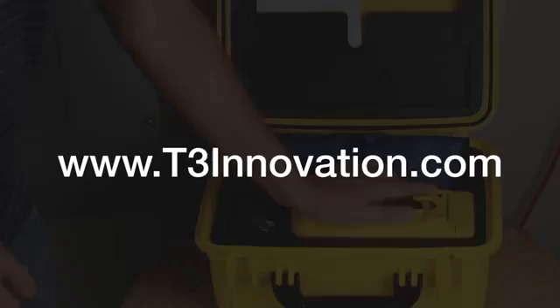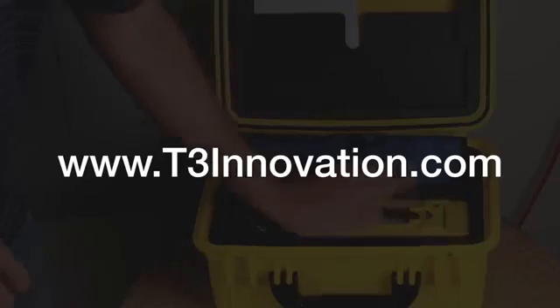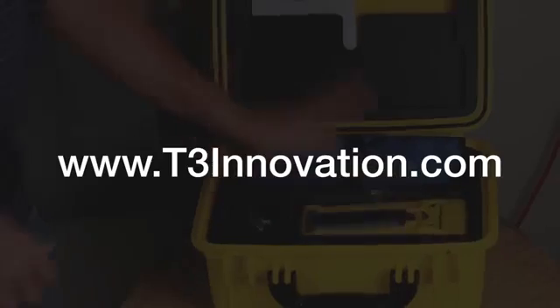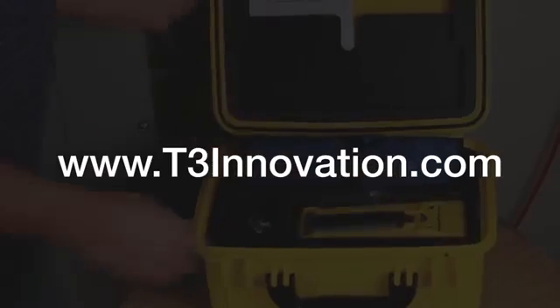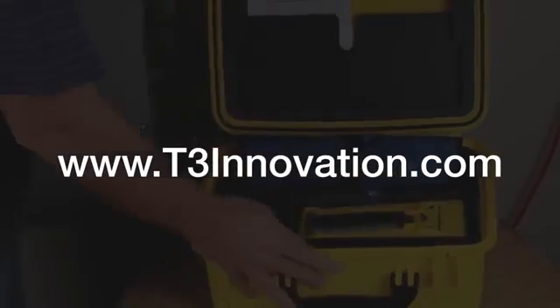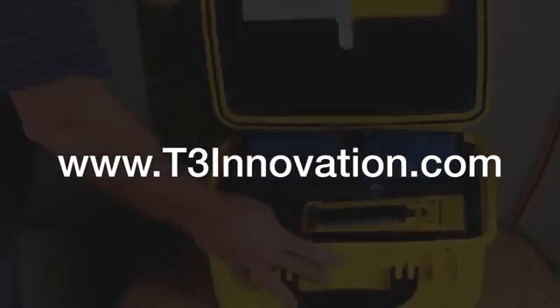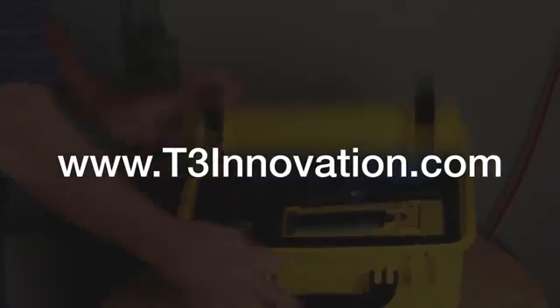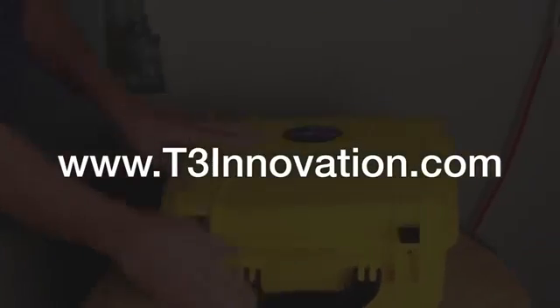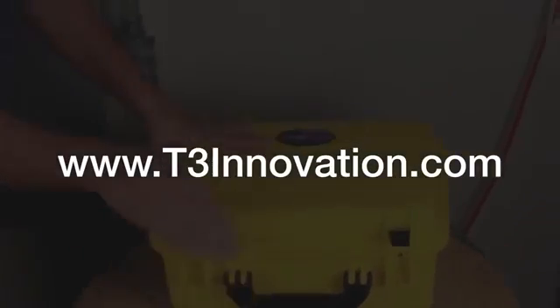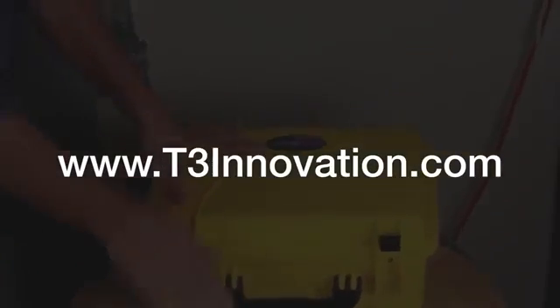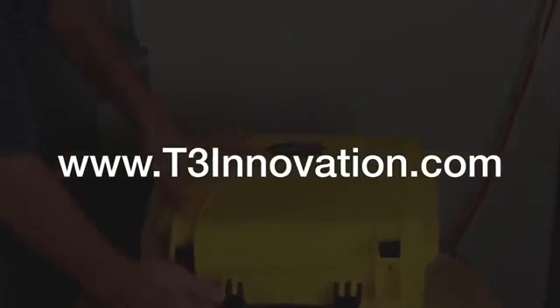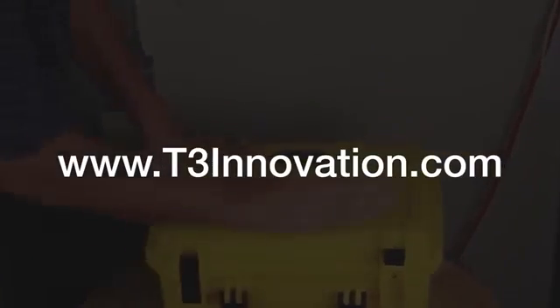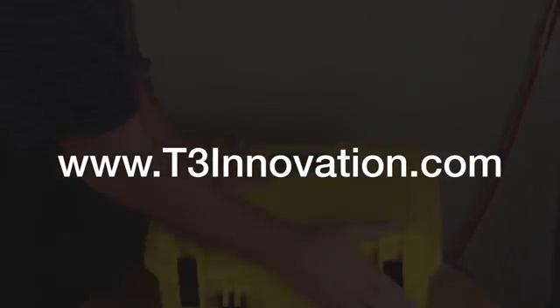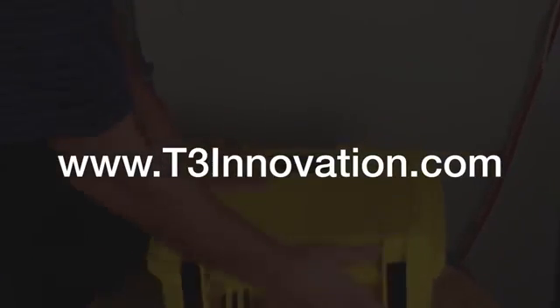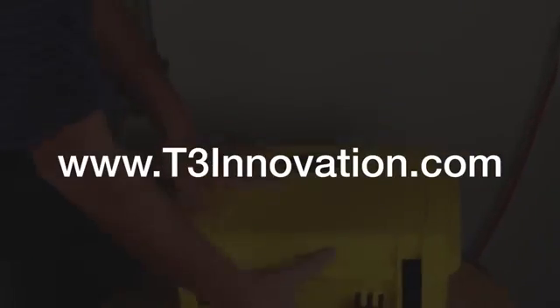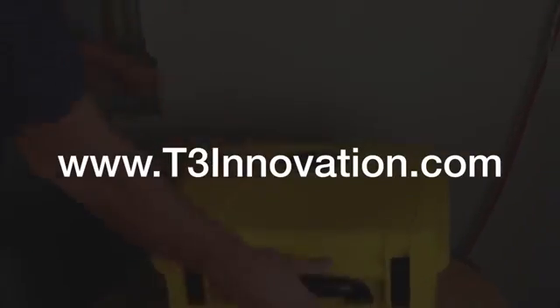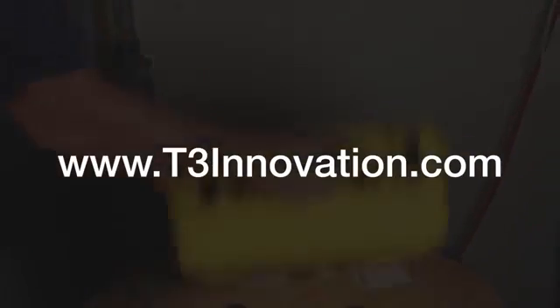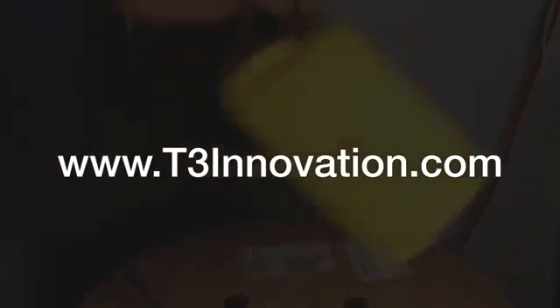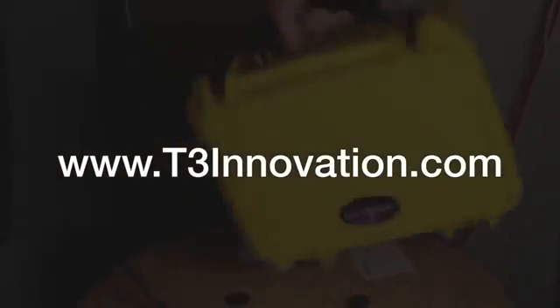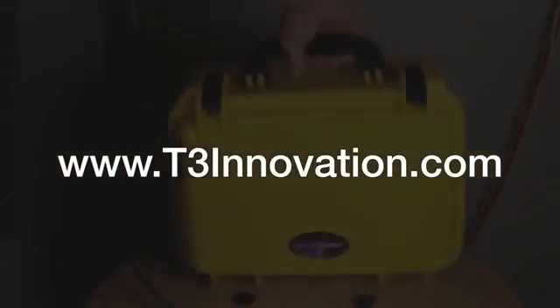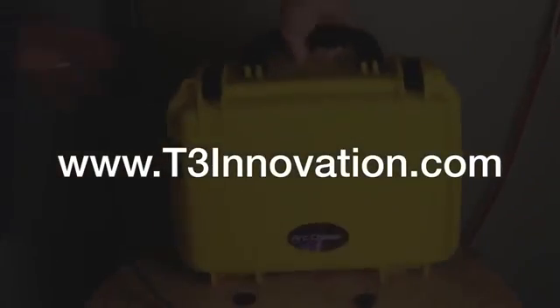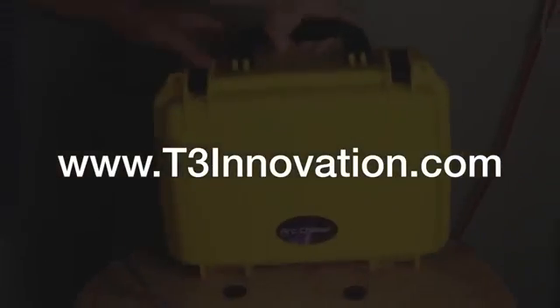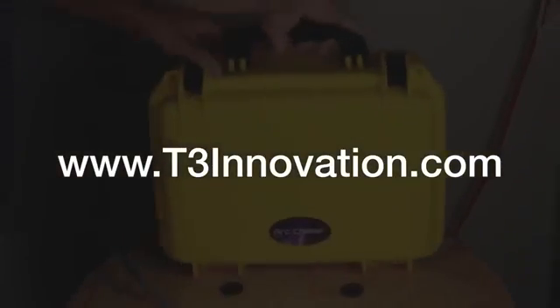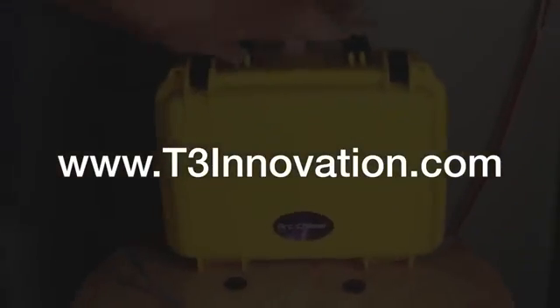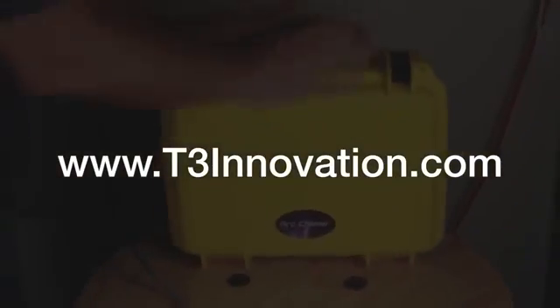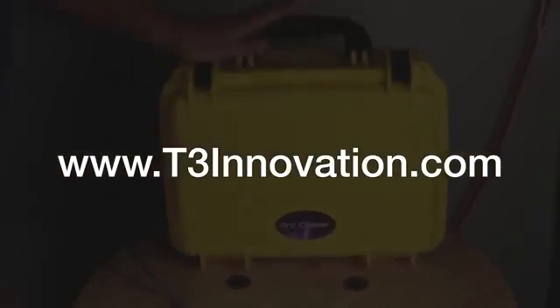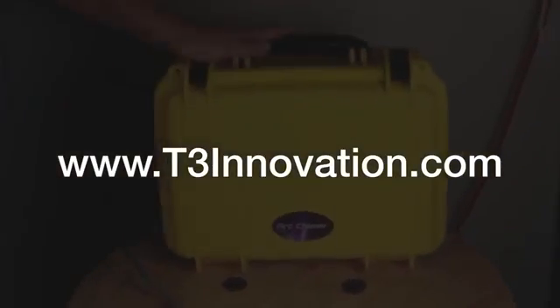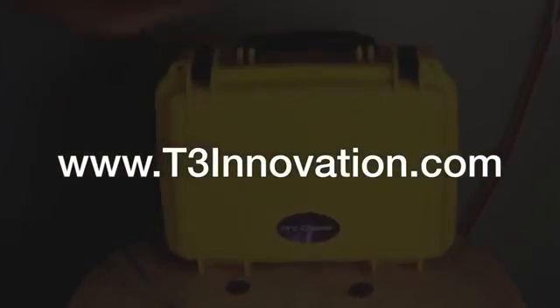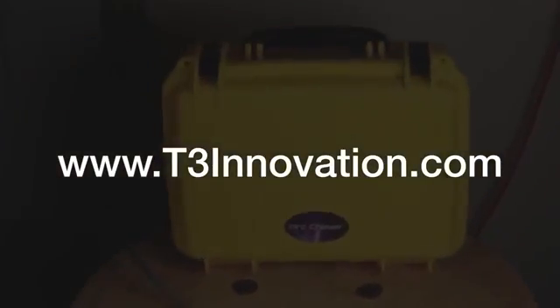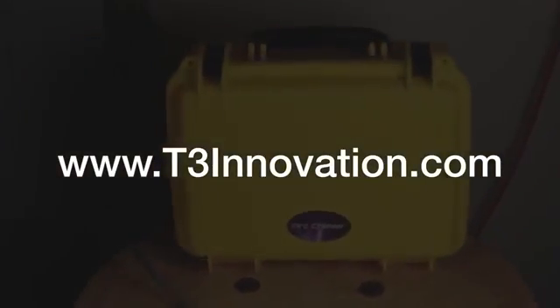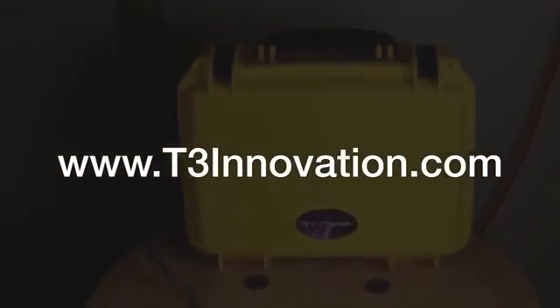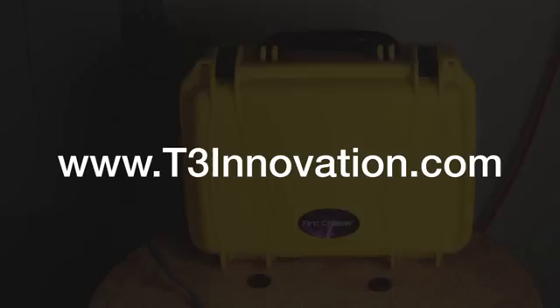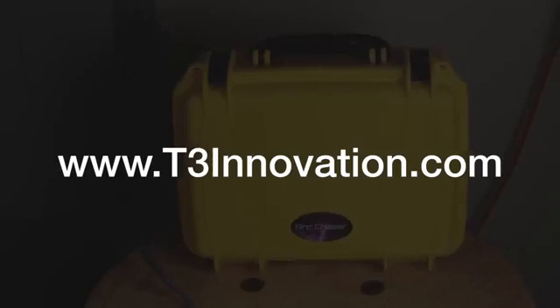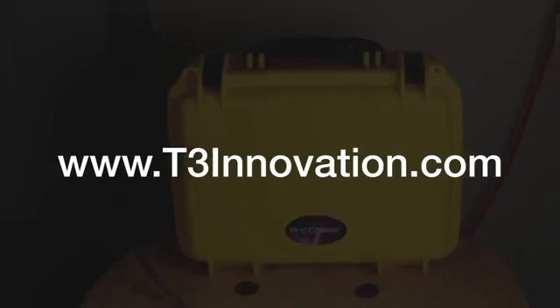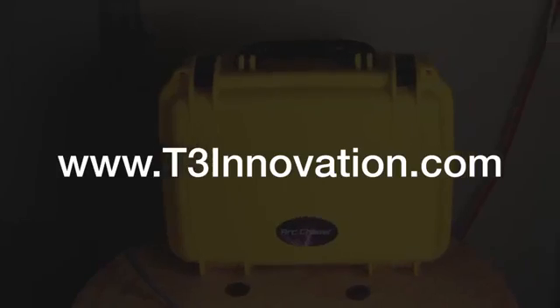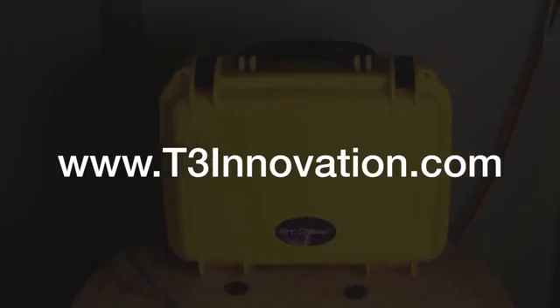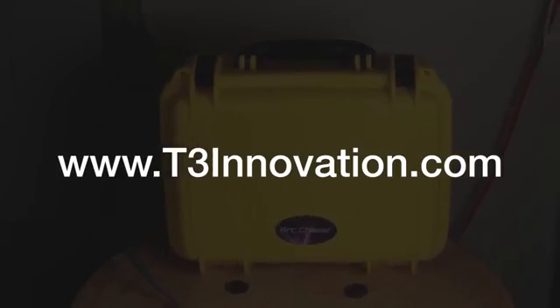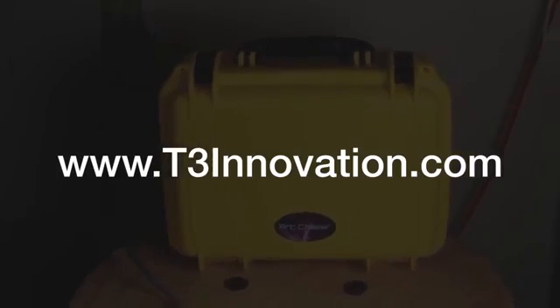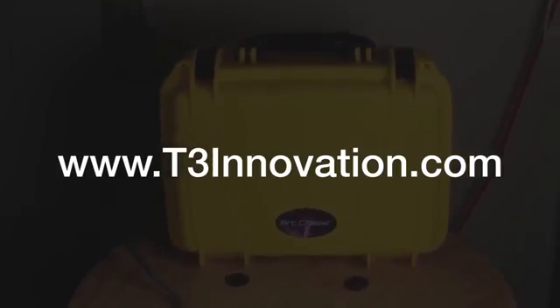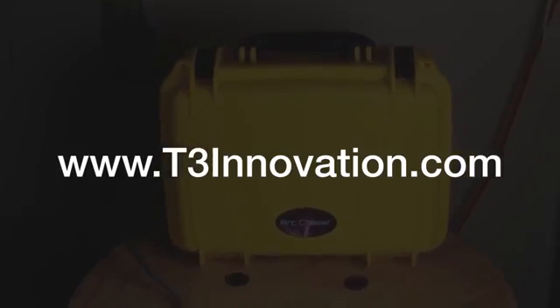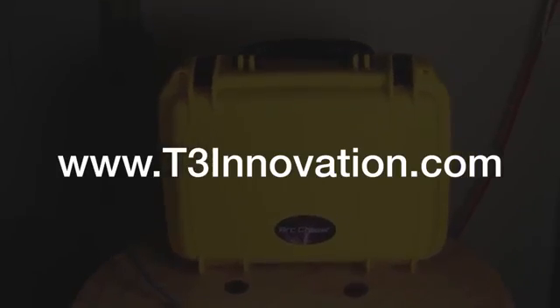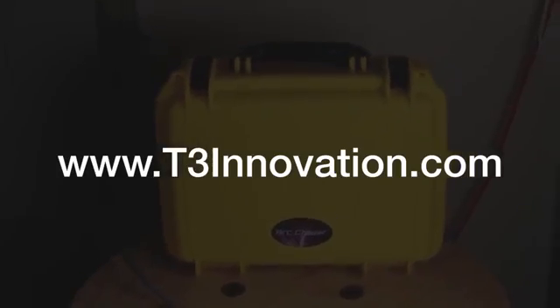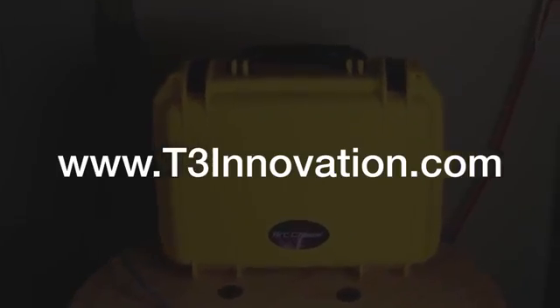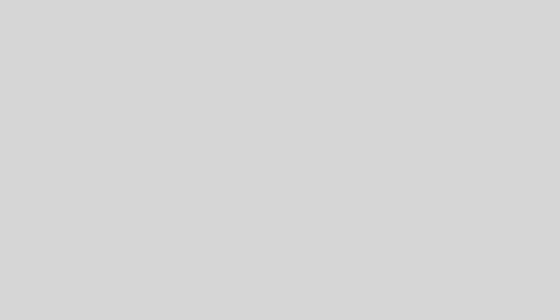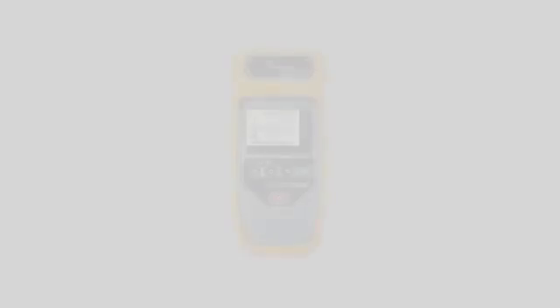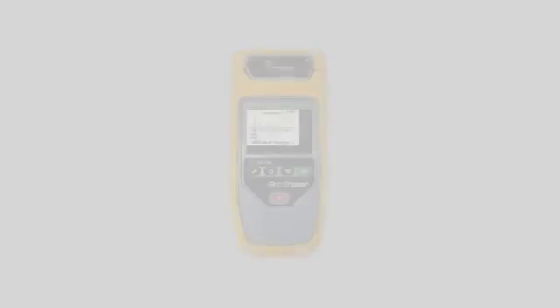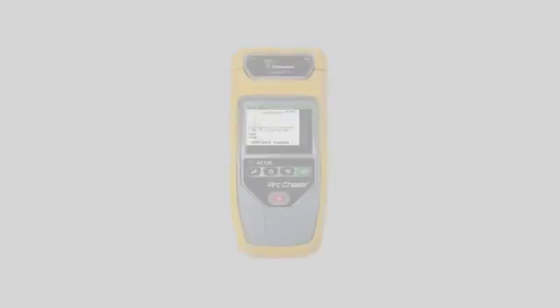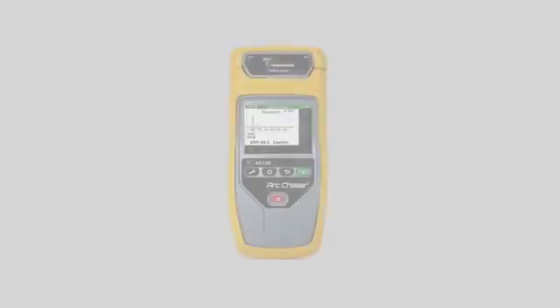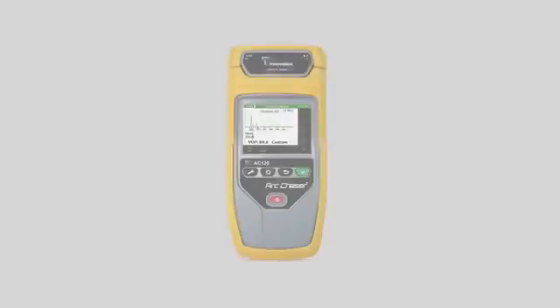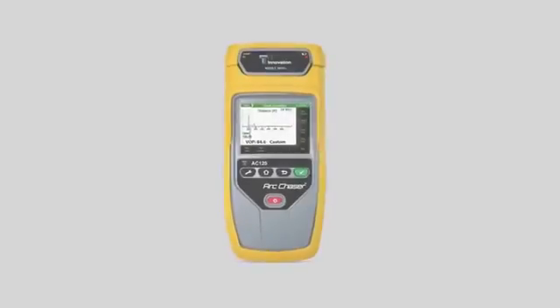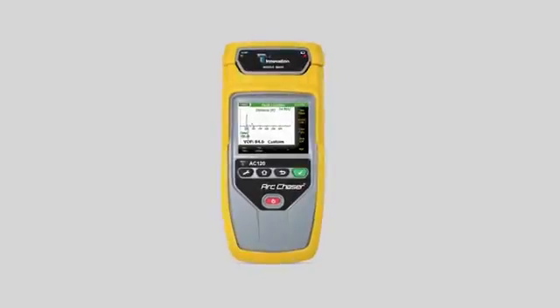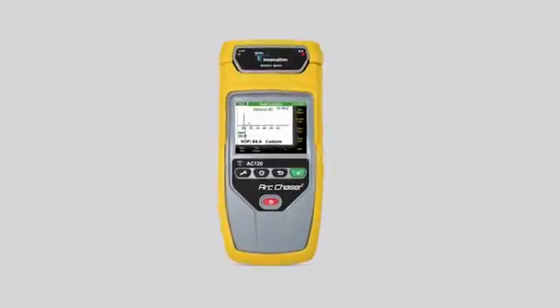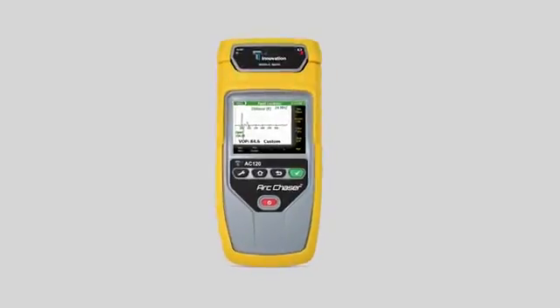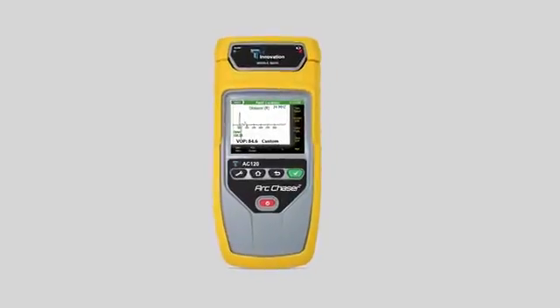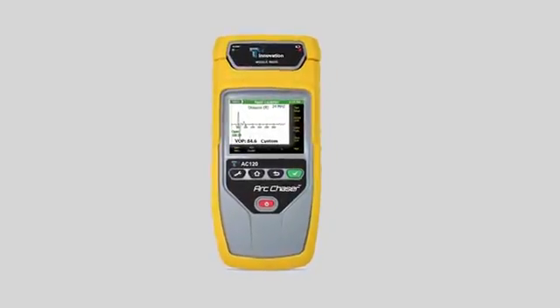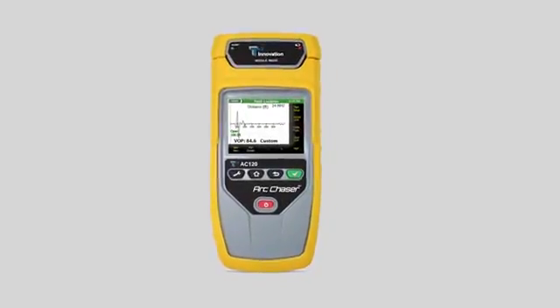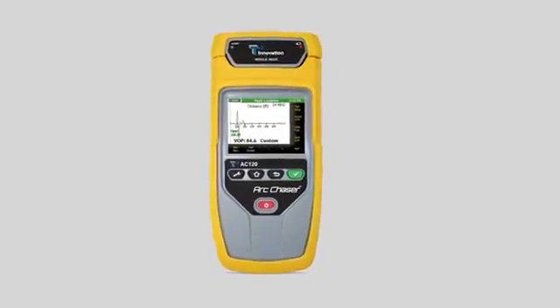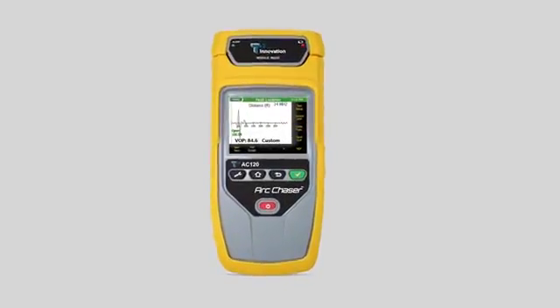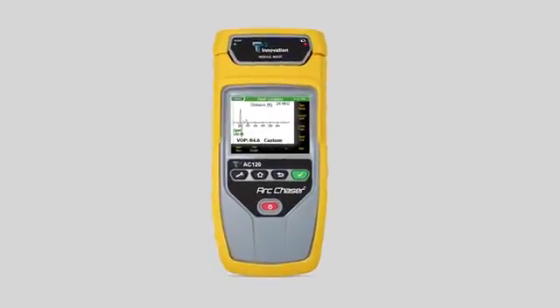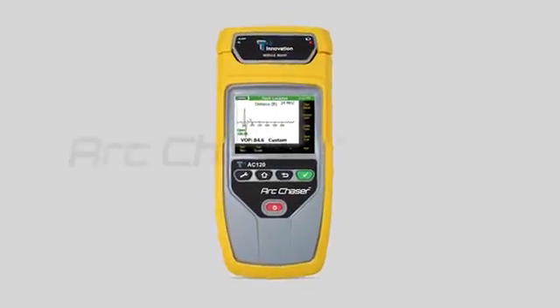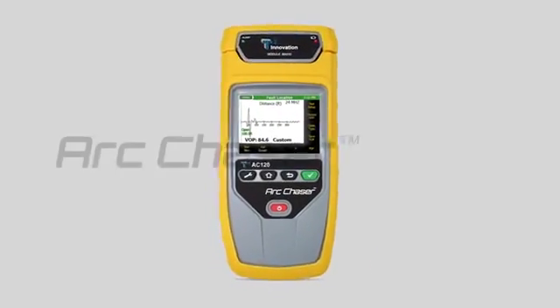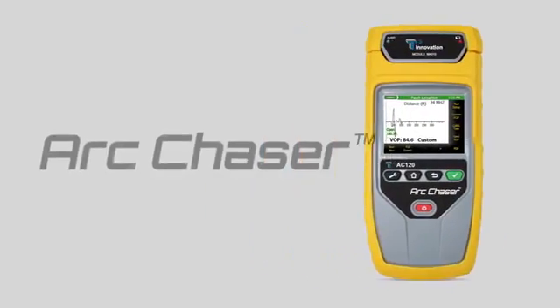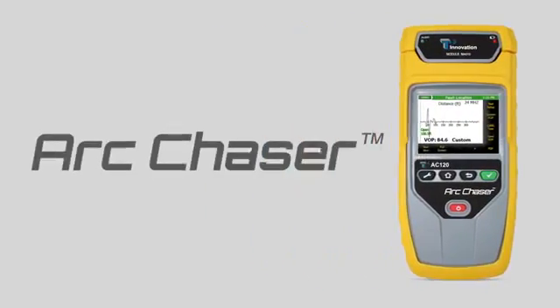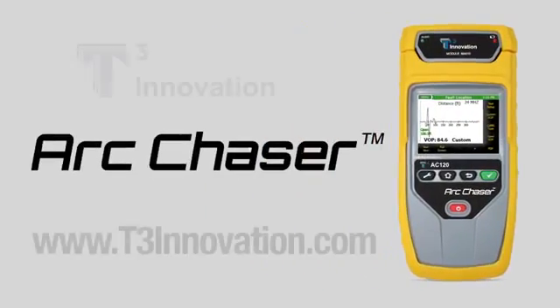Thanks for checking out the ArcChaser video. For more information, go to t3innovation.com. Thank you.